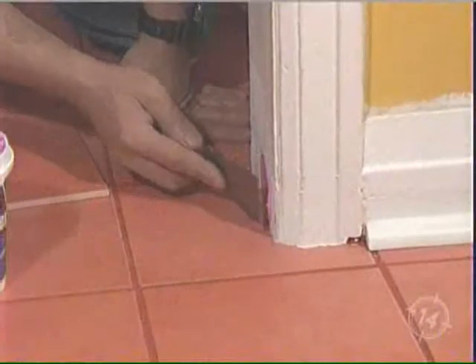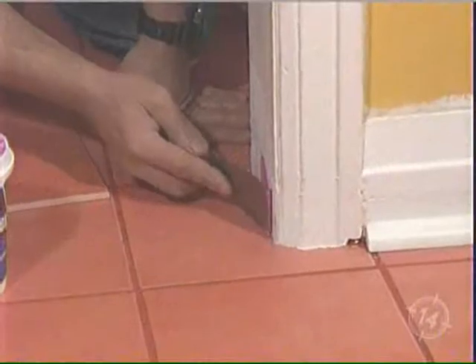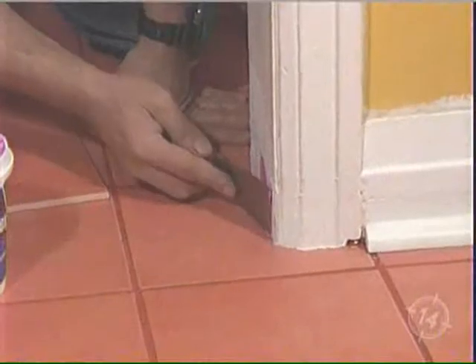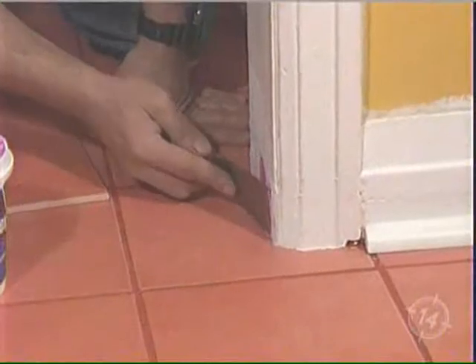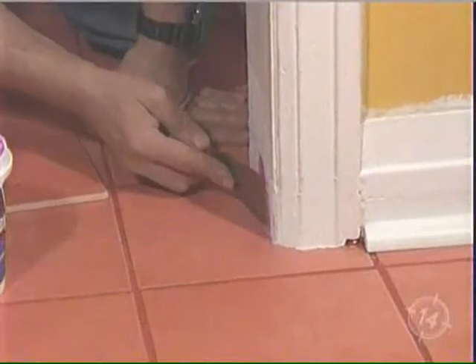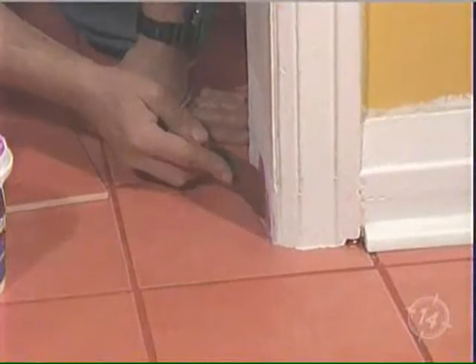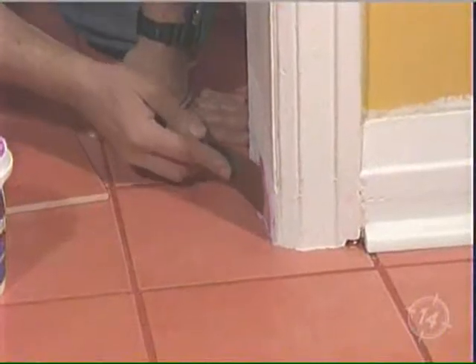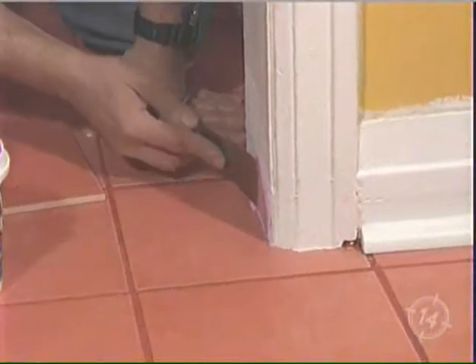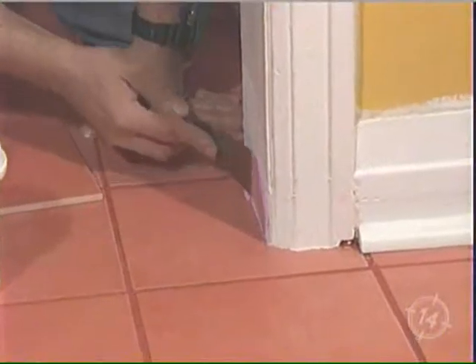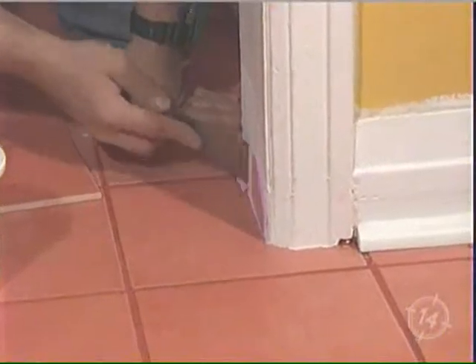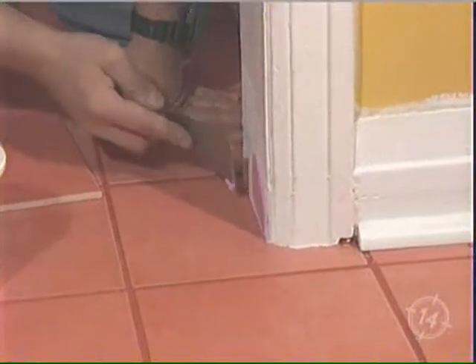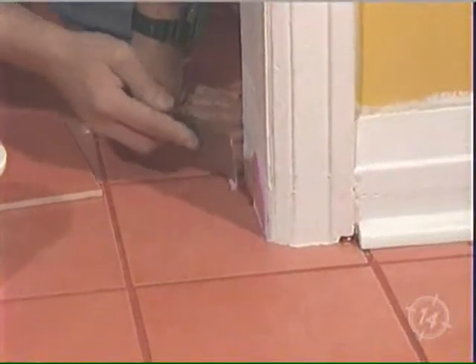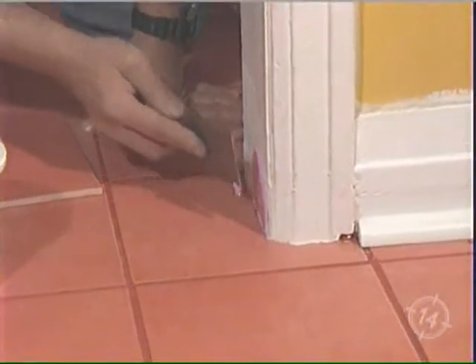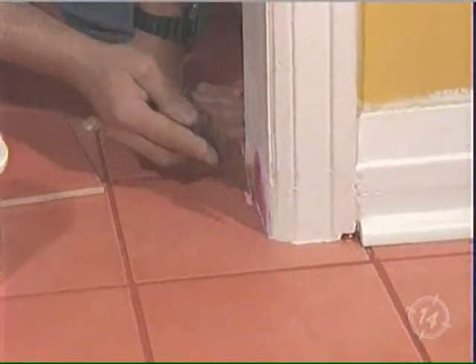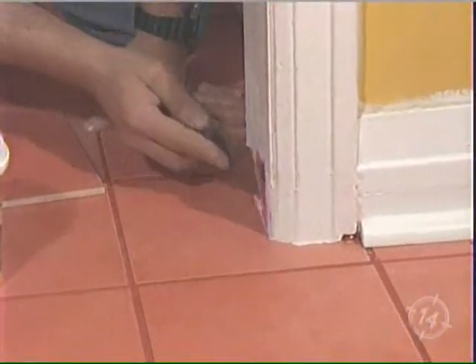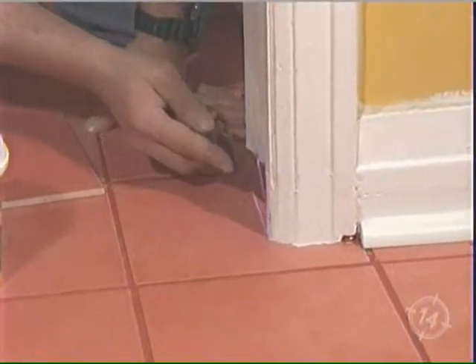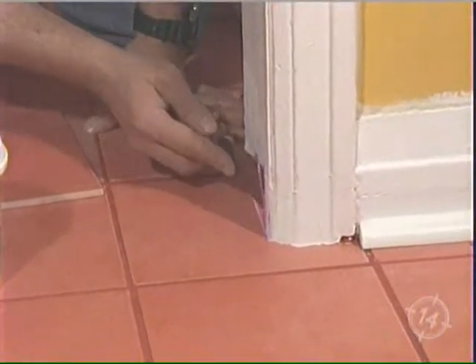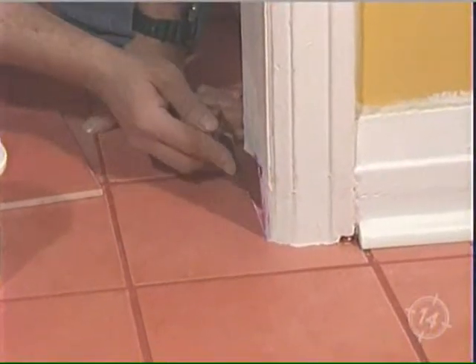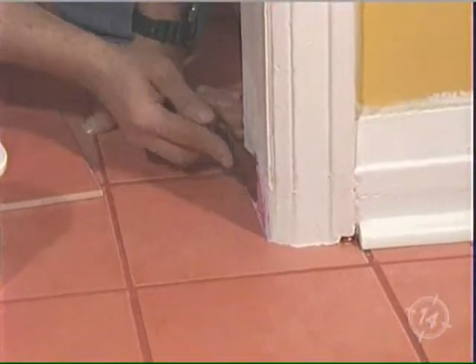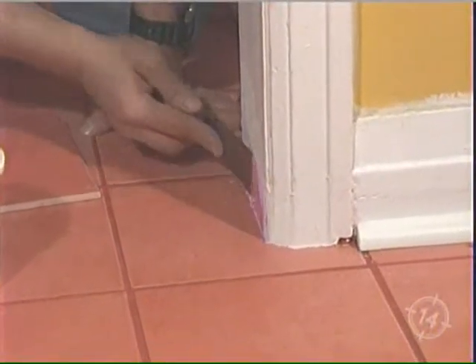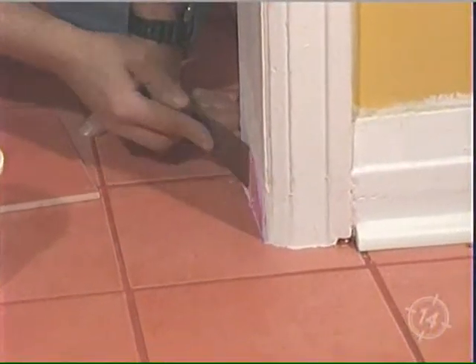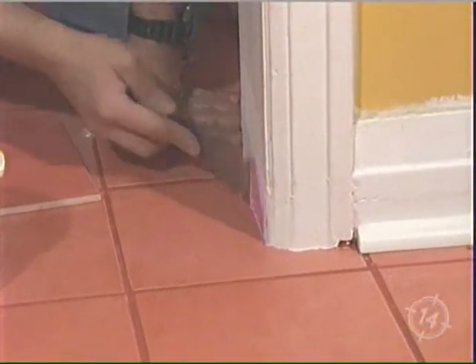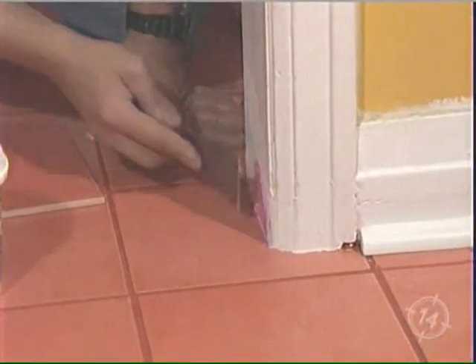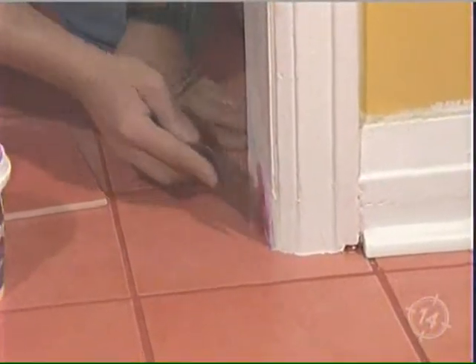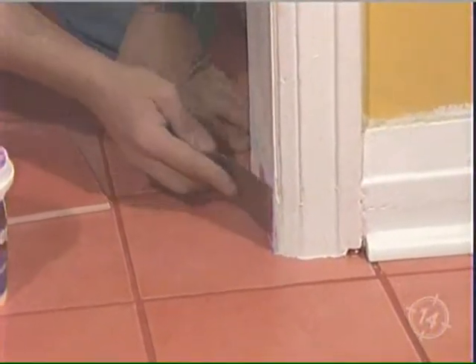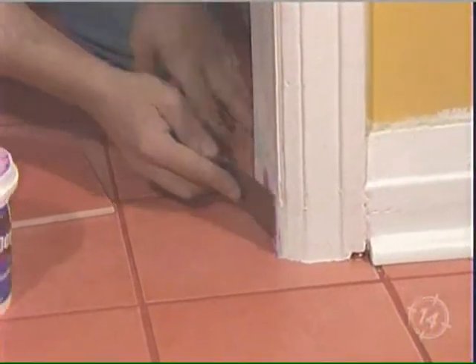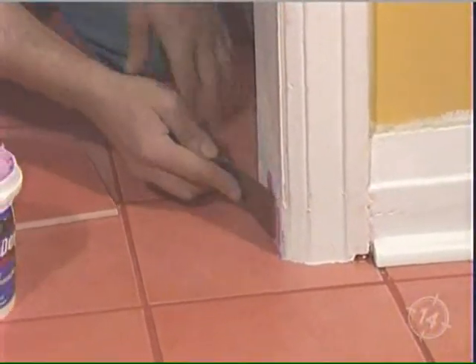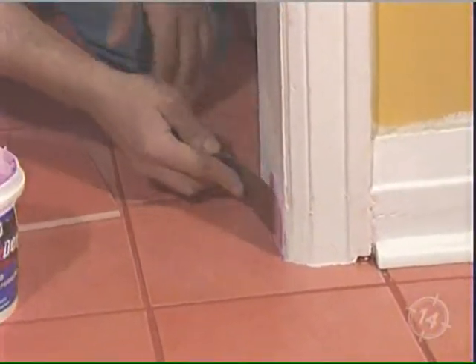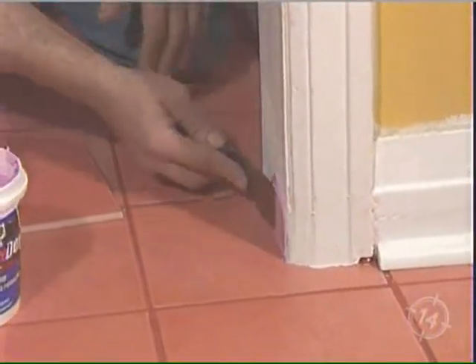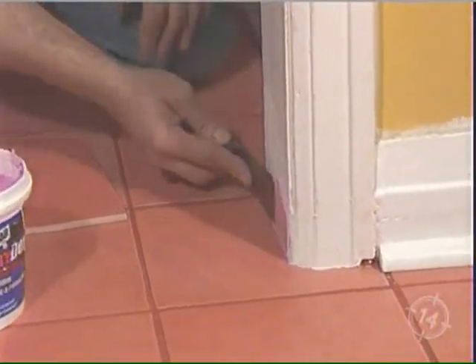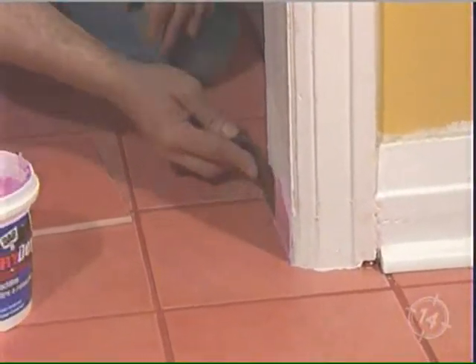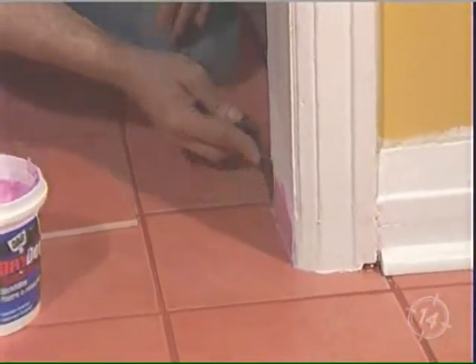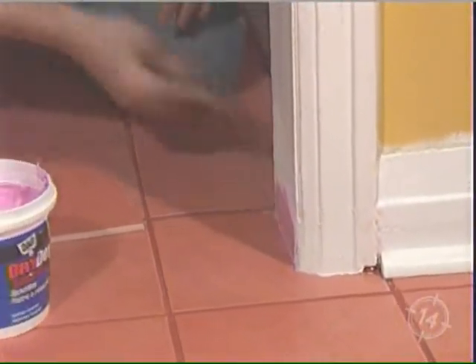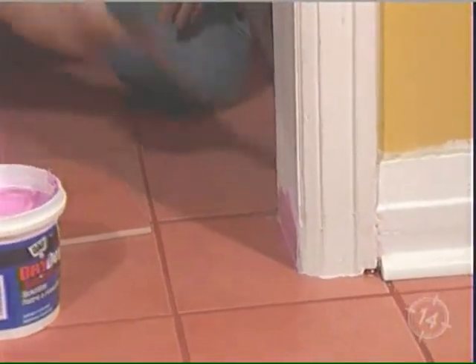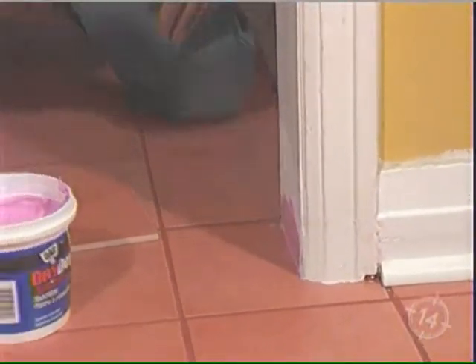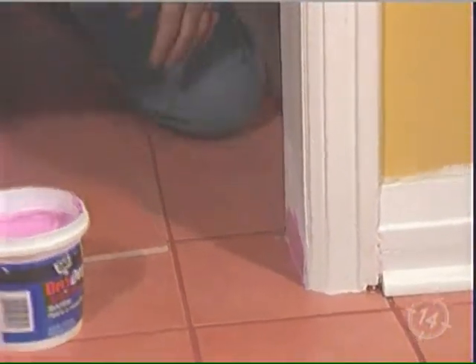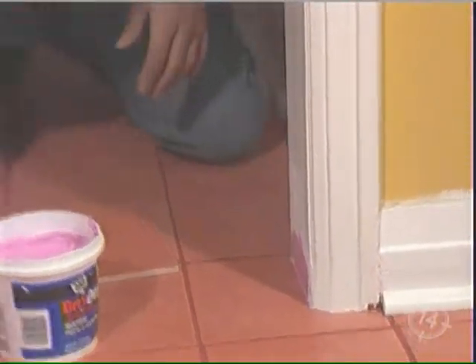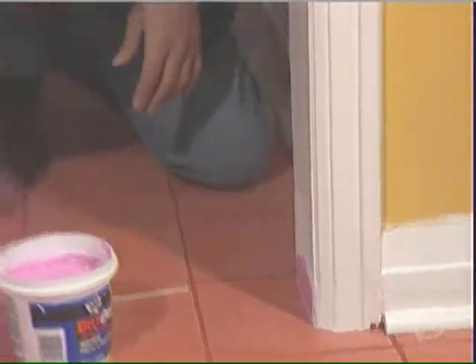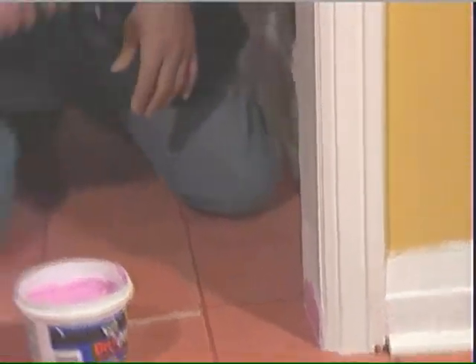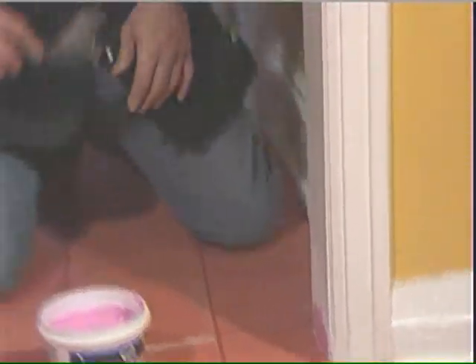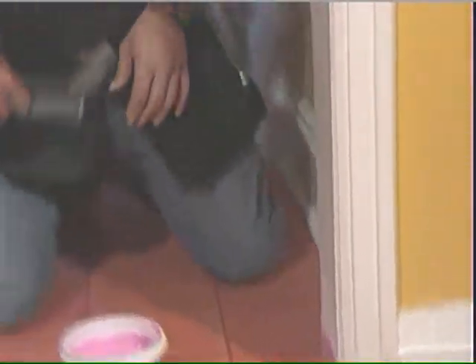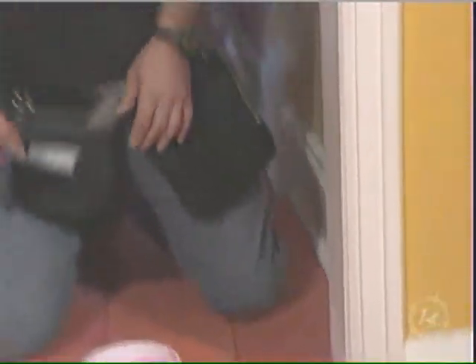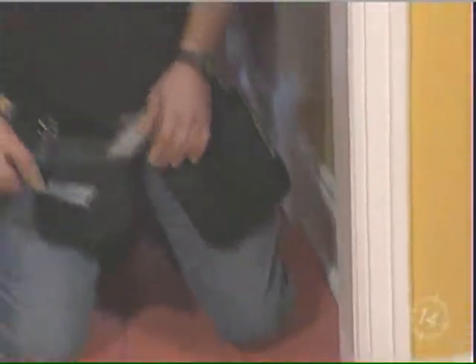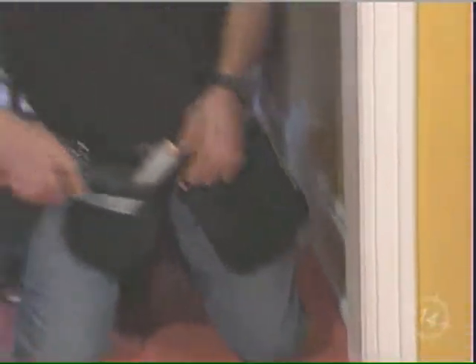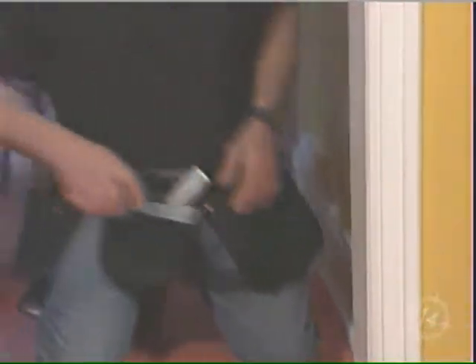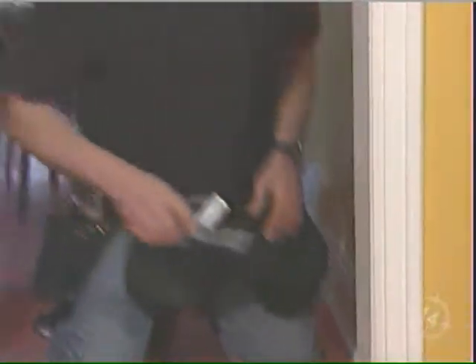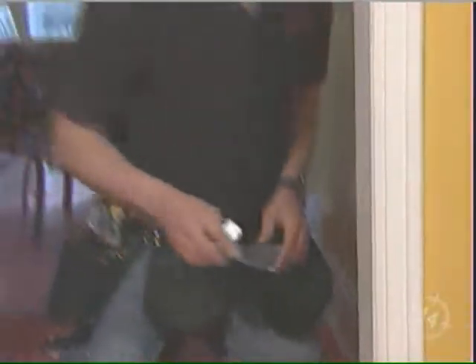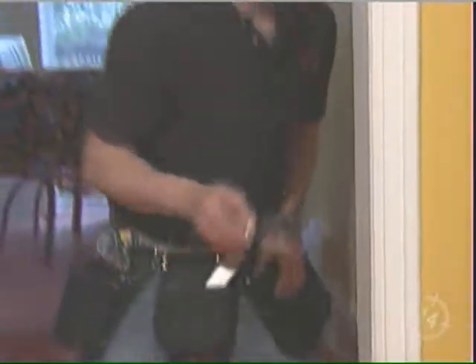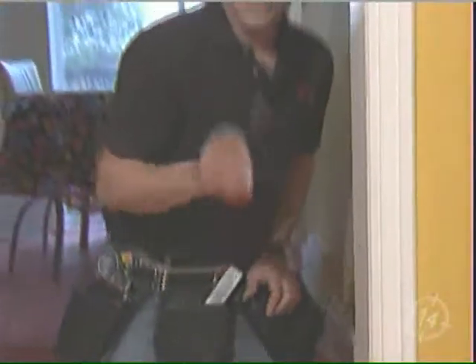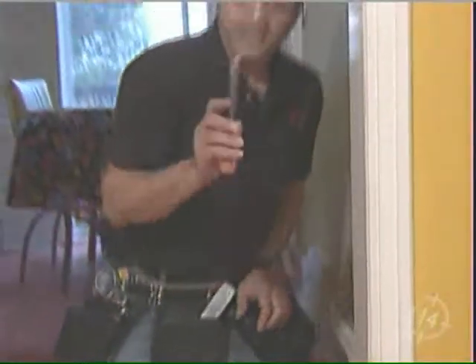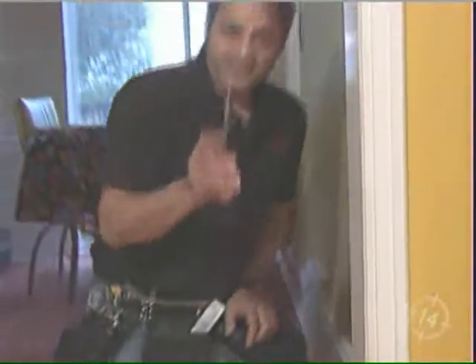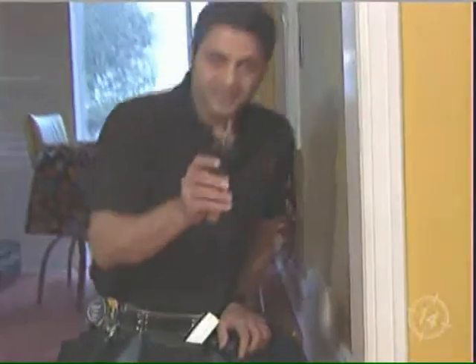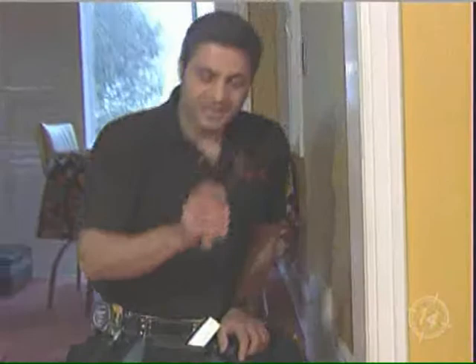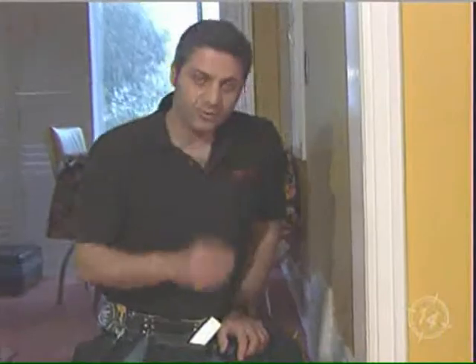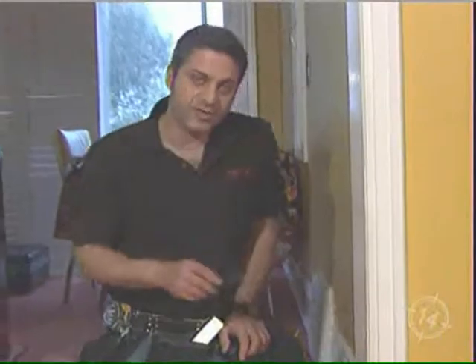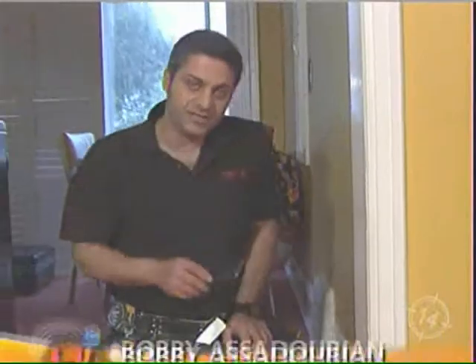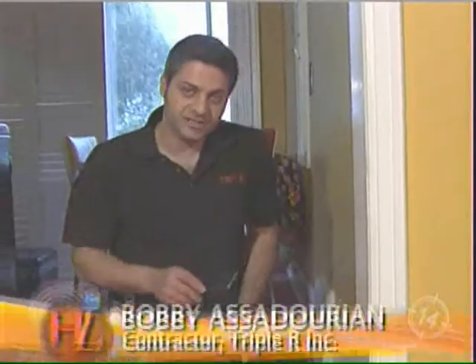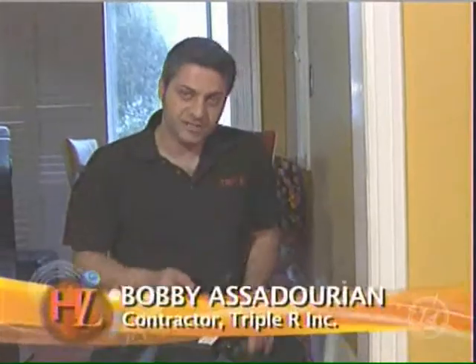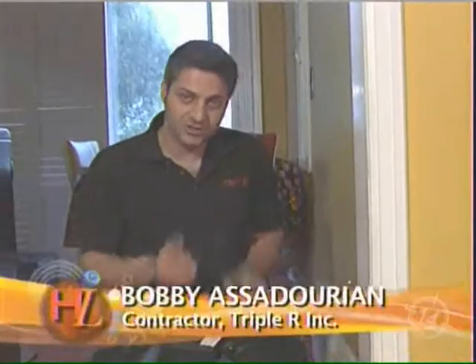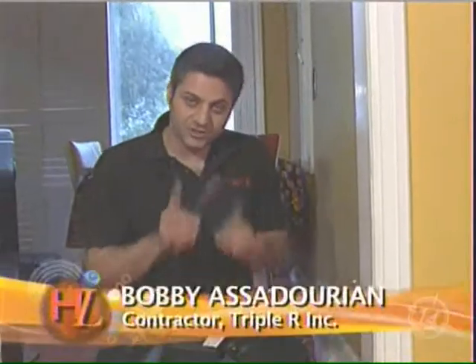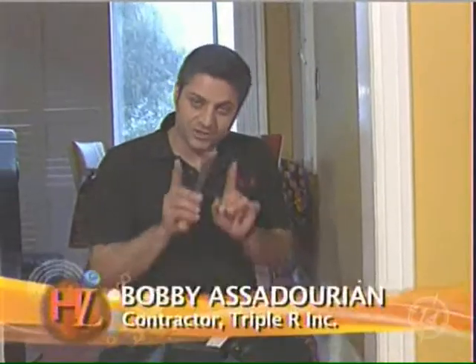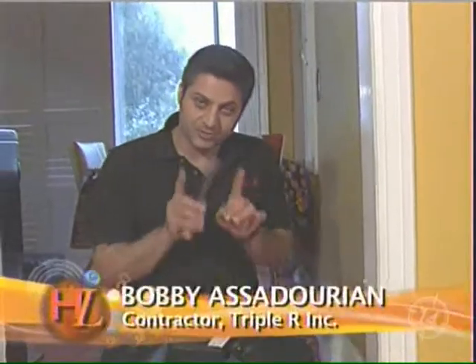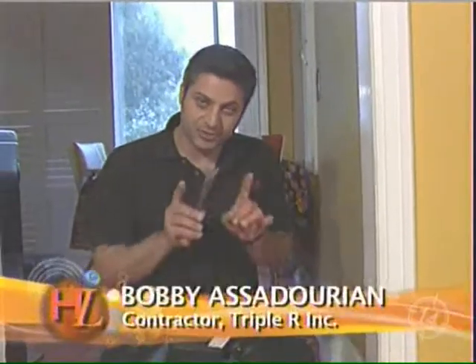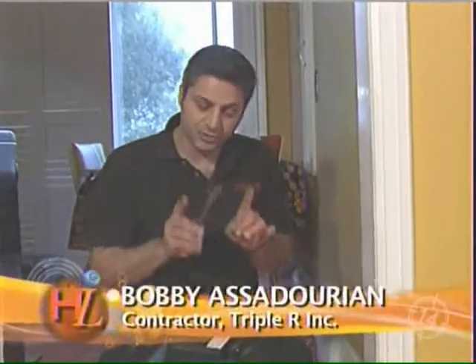Hello, I'm Just Ask Bob. Welcome to our job site. Today we're going to teach you some little tricks about tiling.